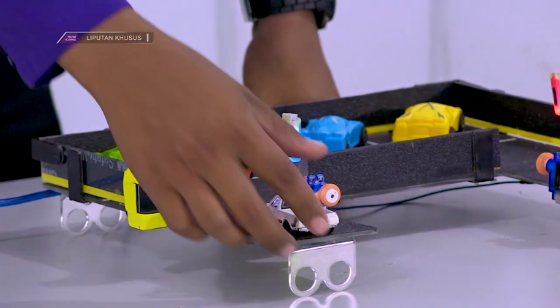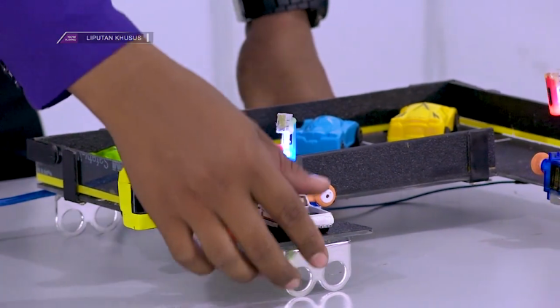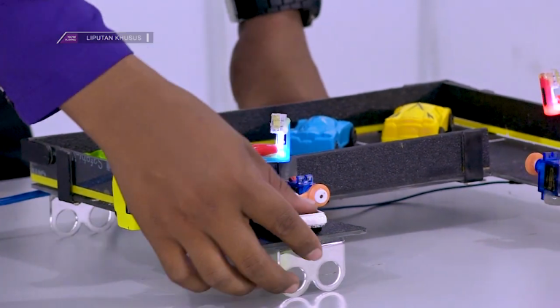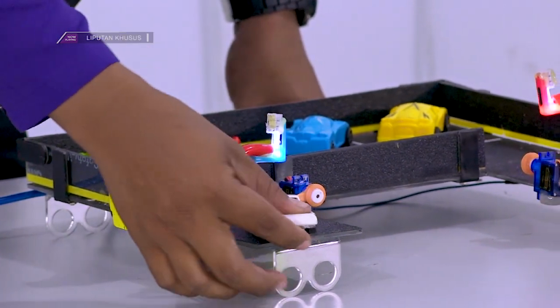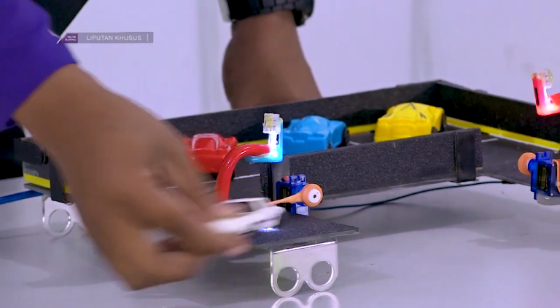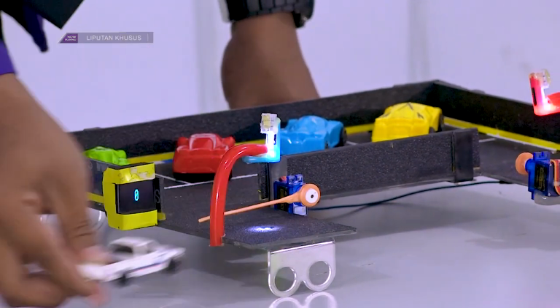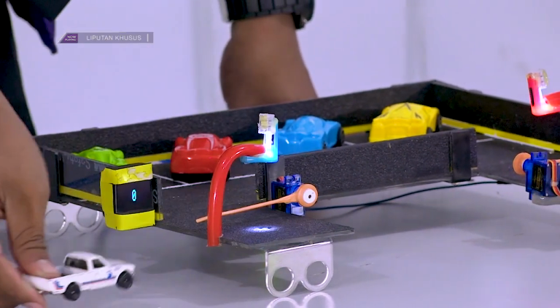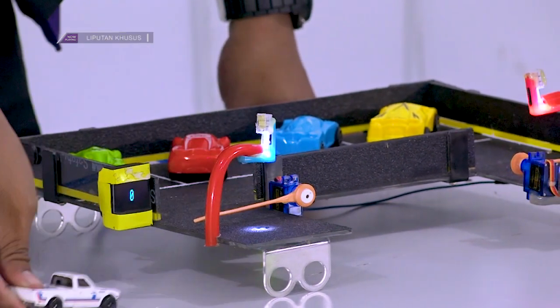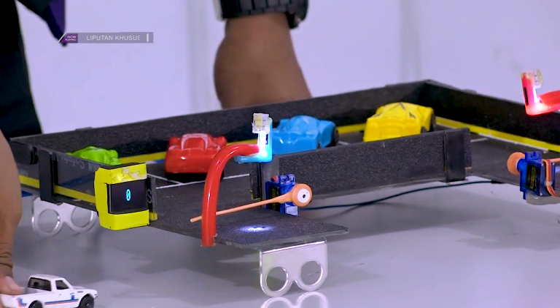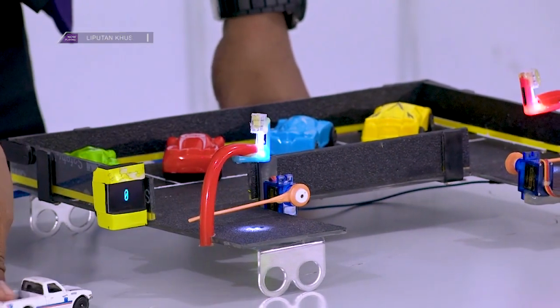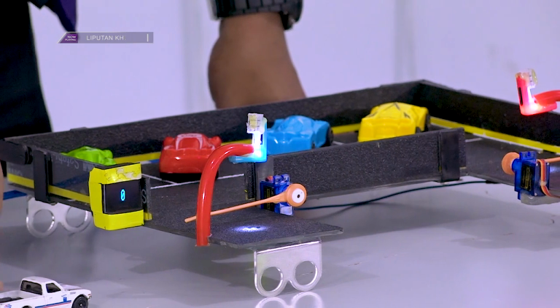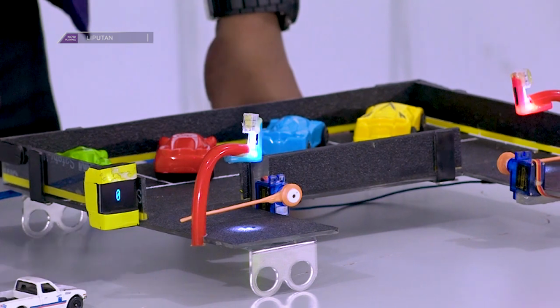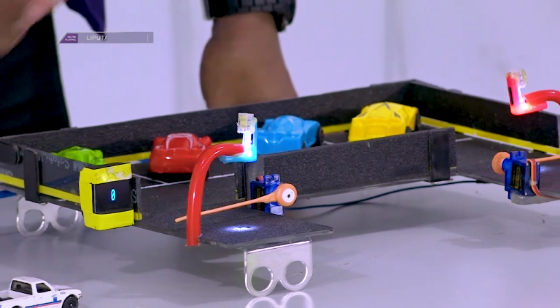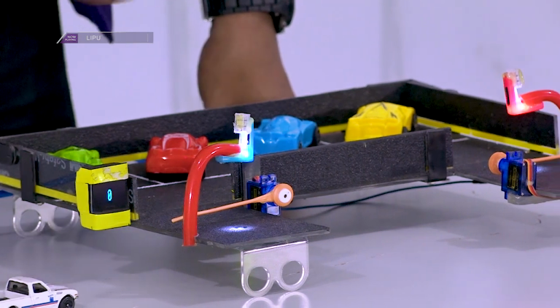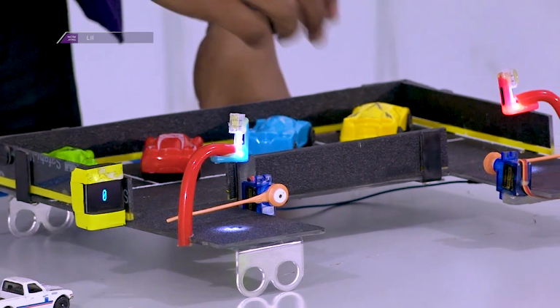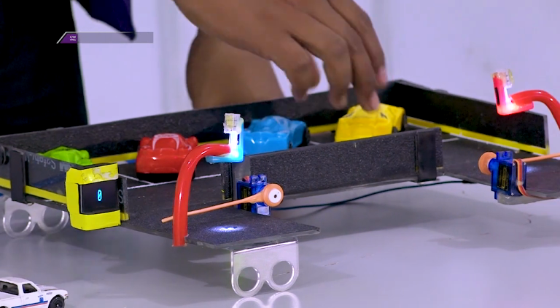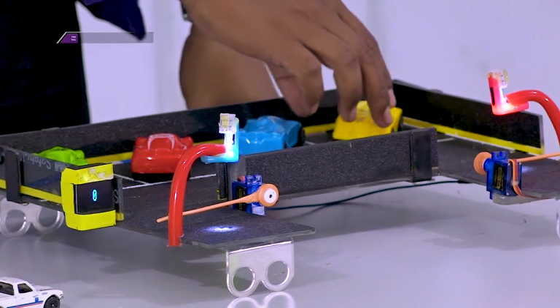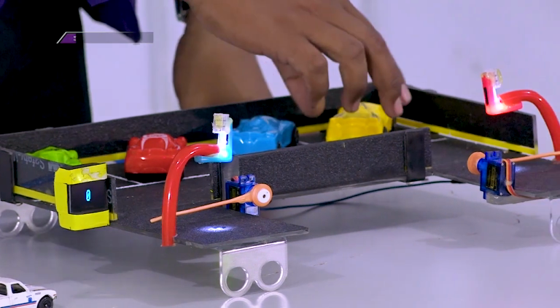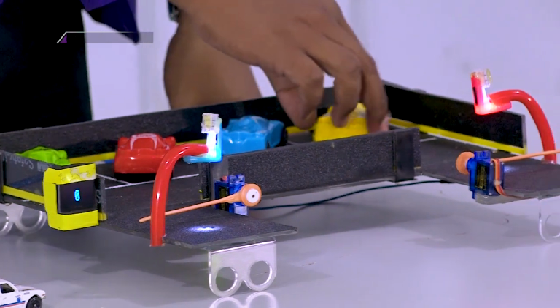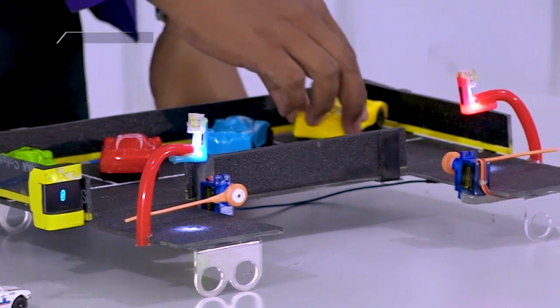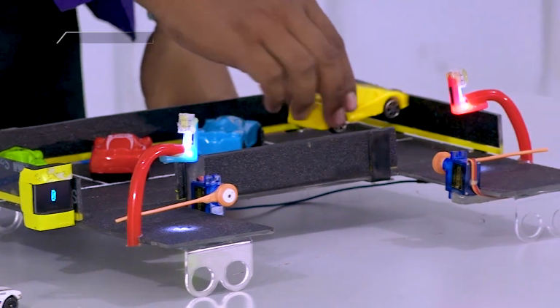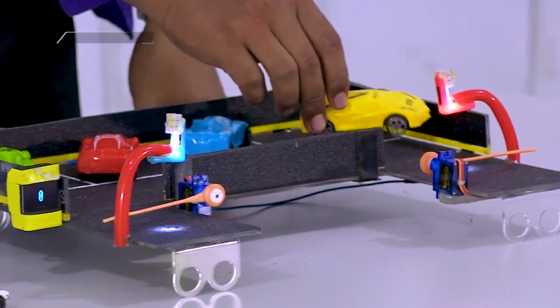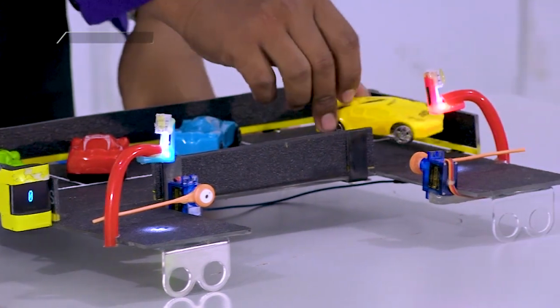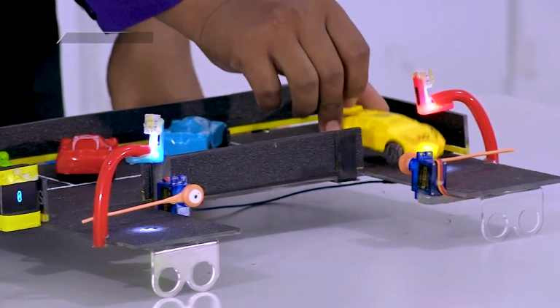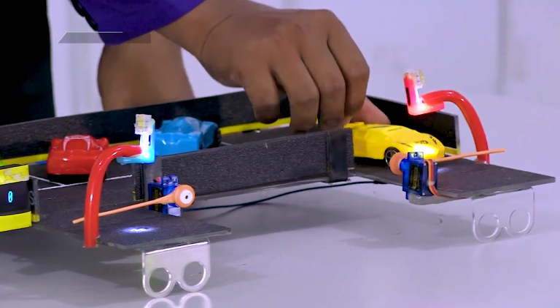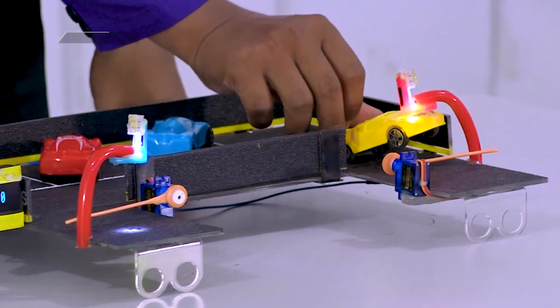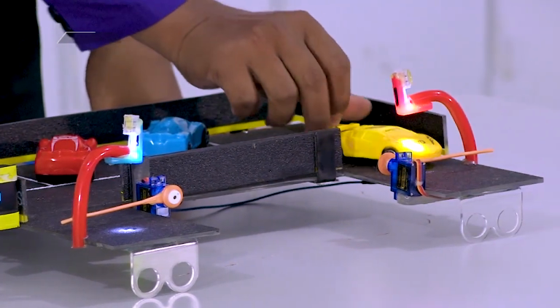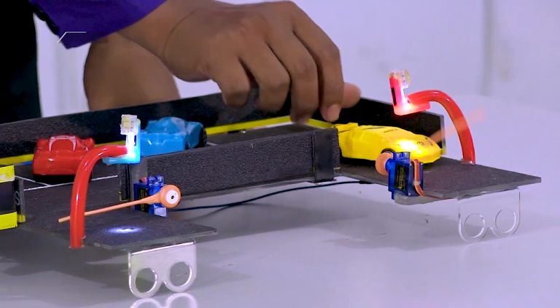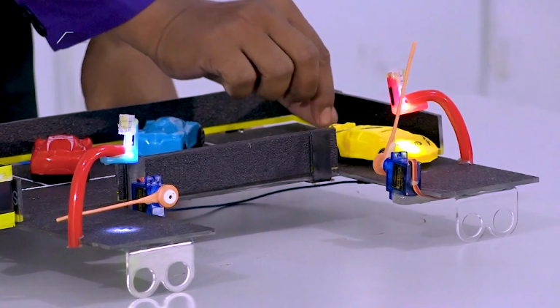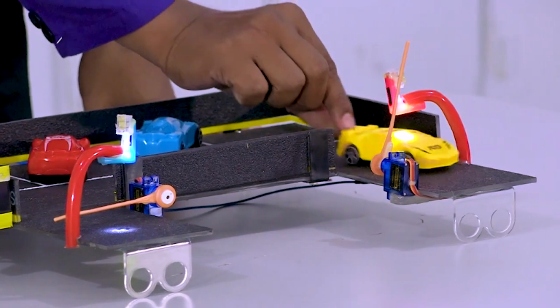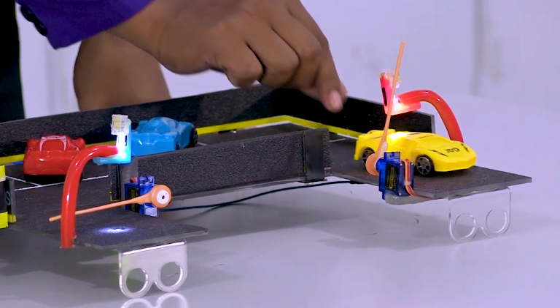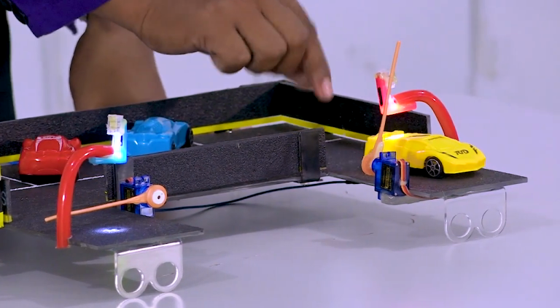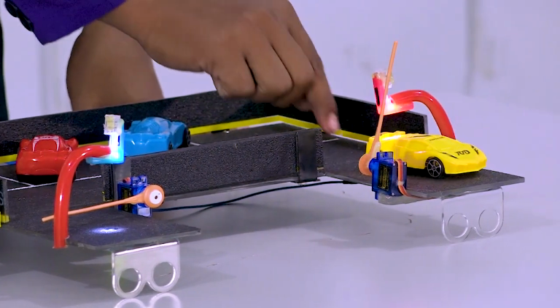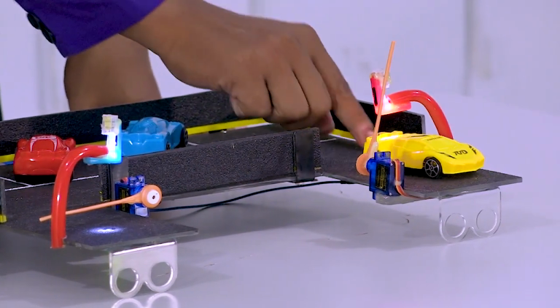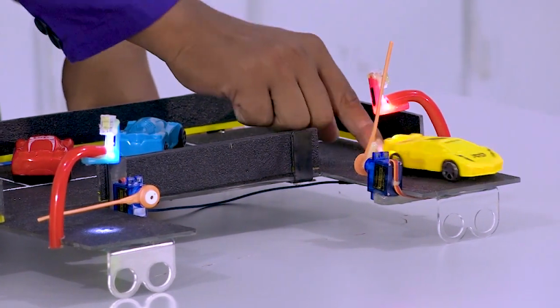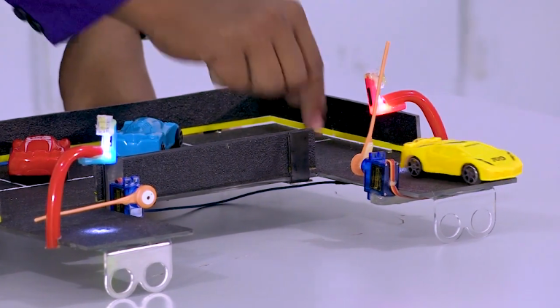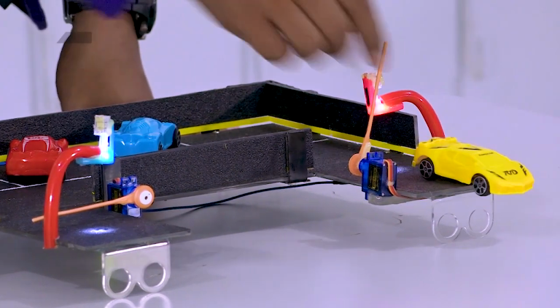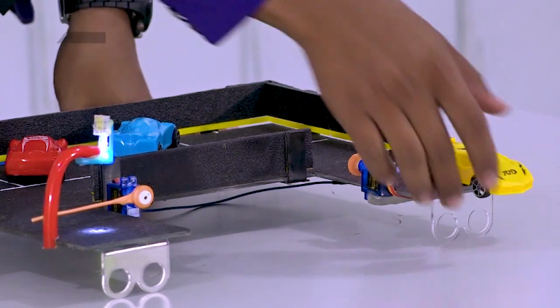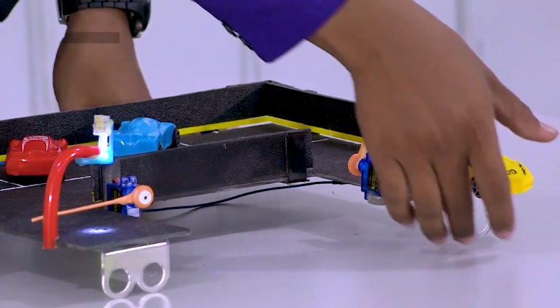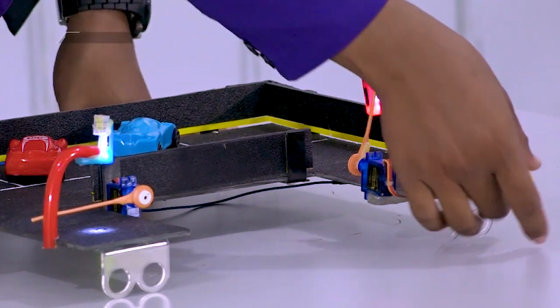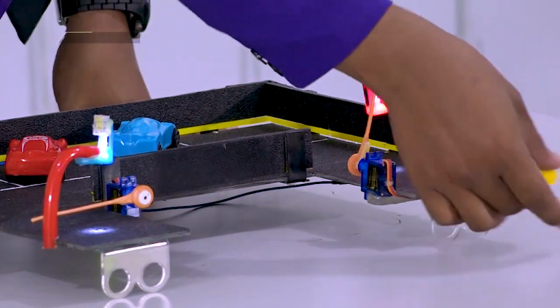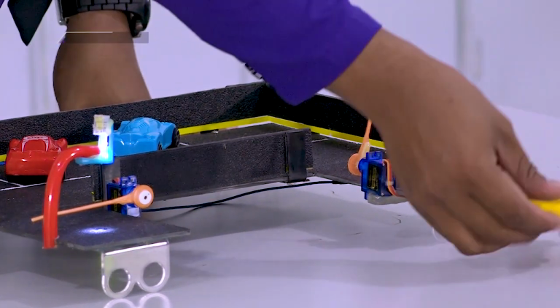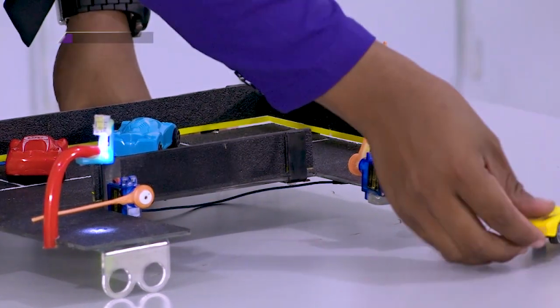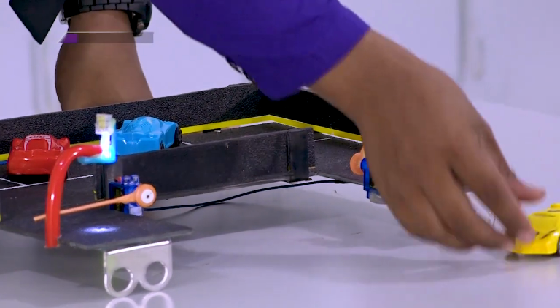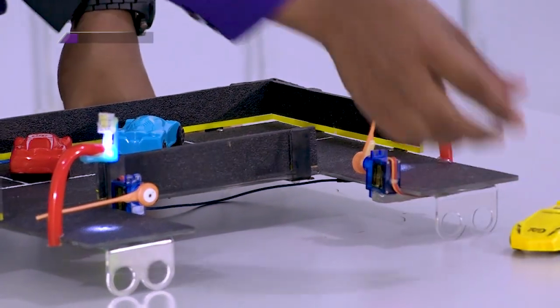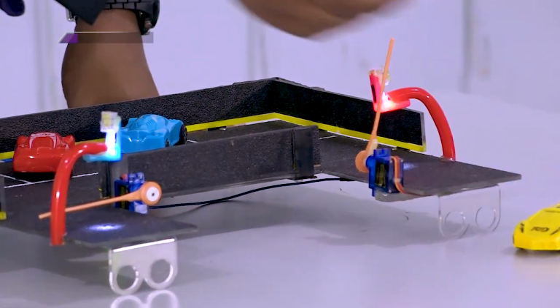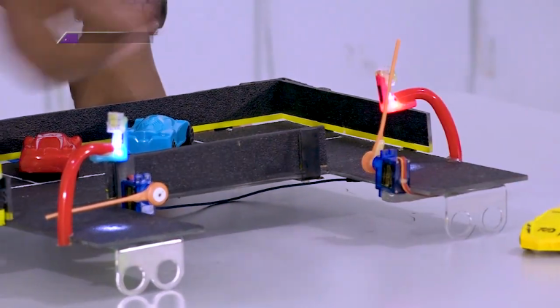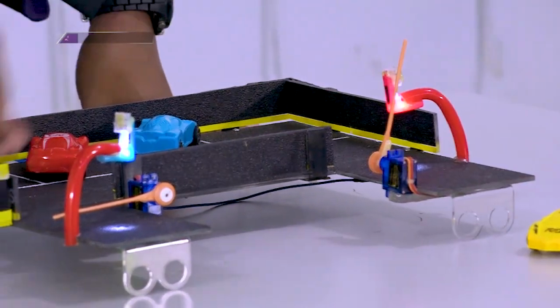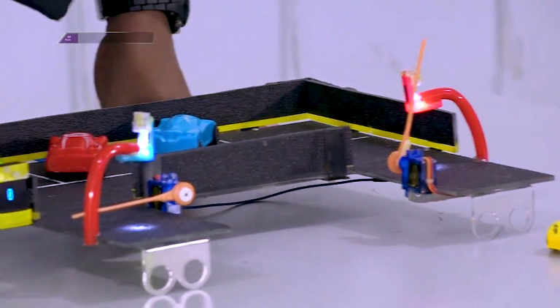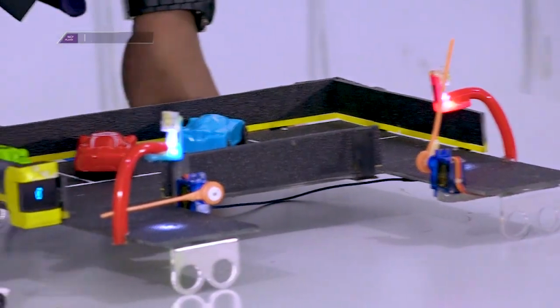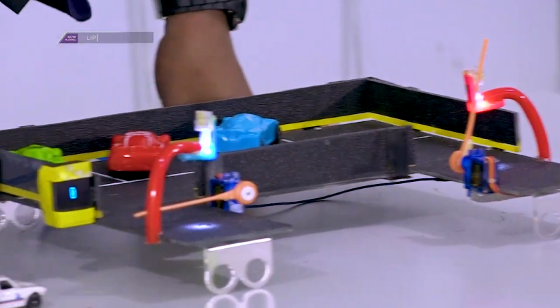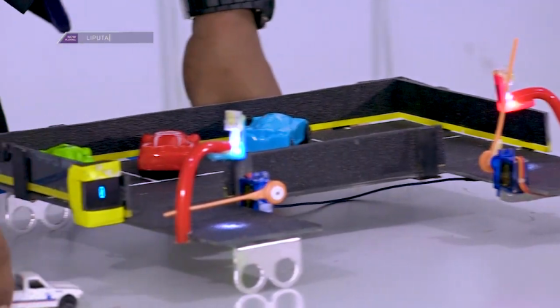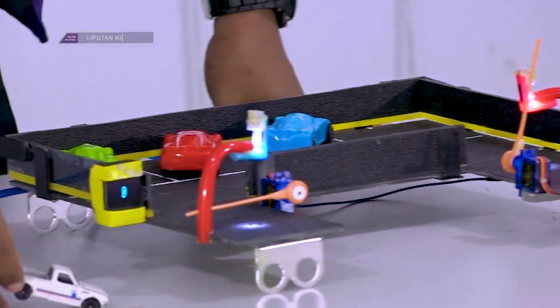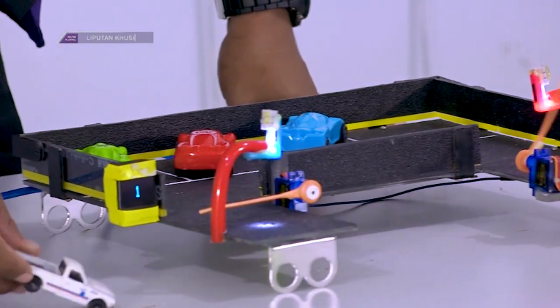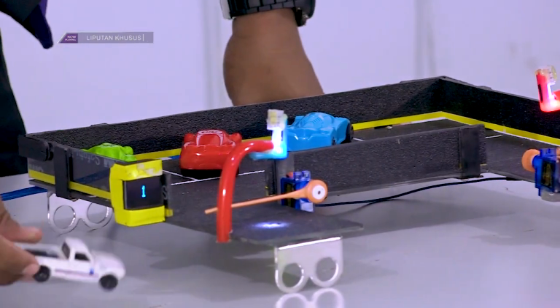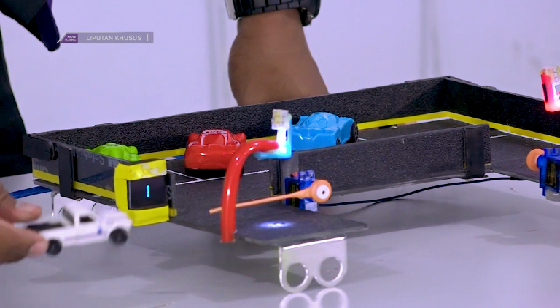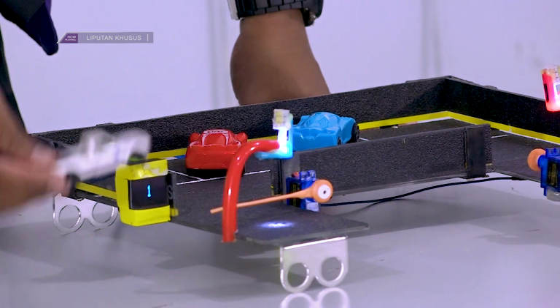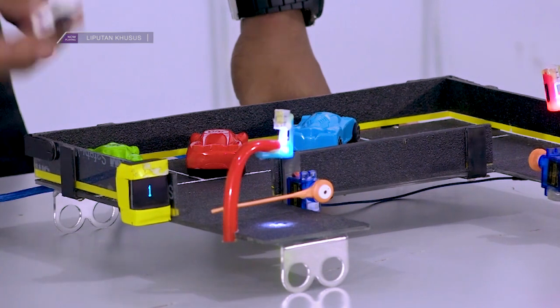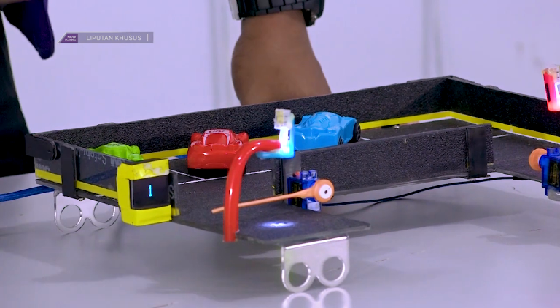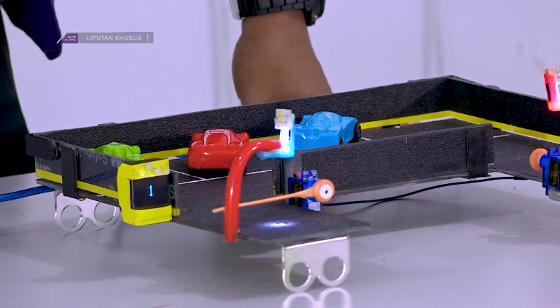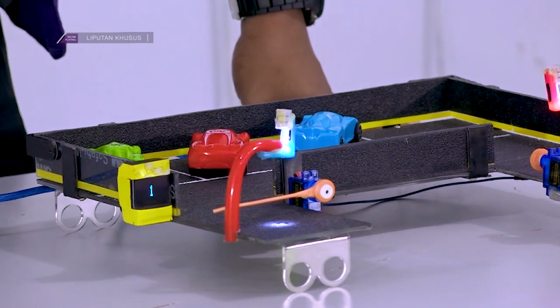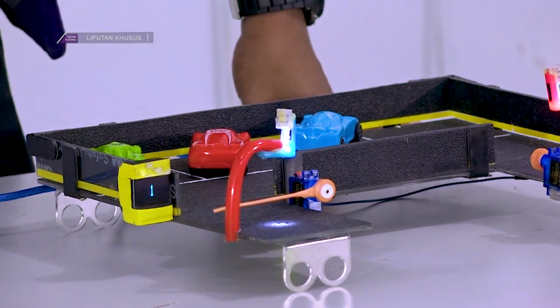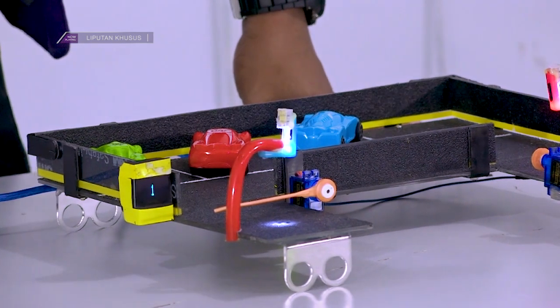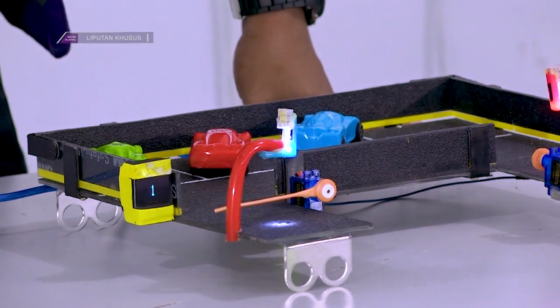Dan kita coba keluarkan satu mobil. Oke, baru kita masukkan.